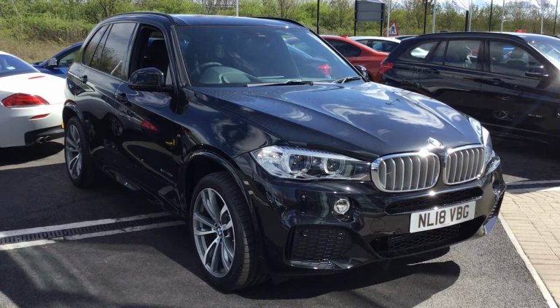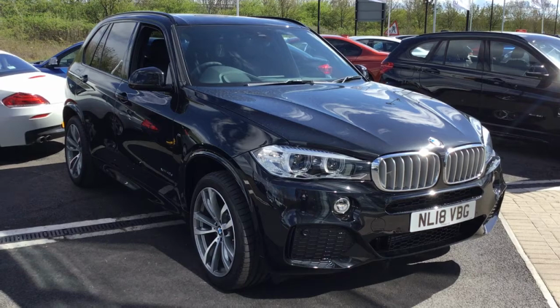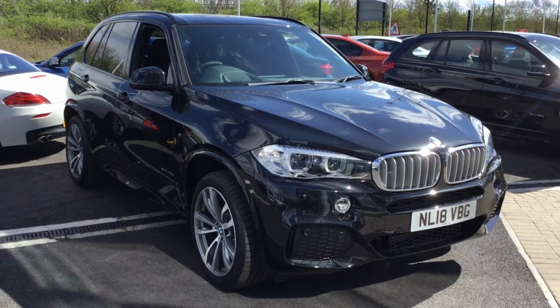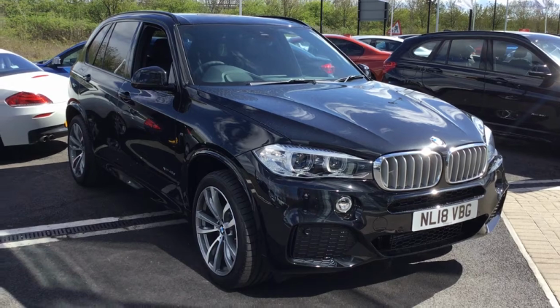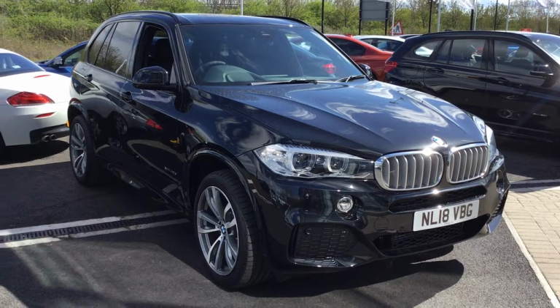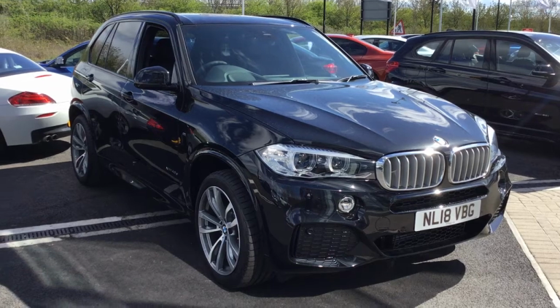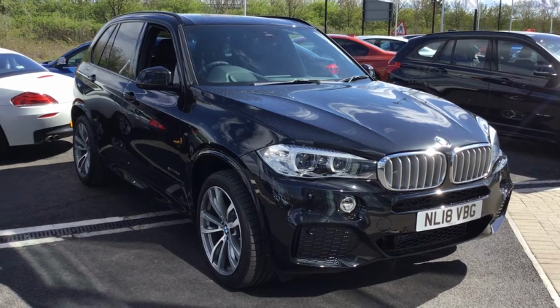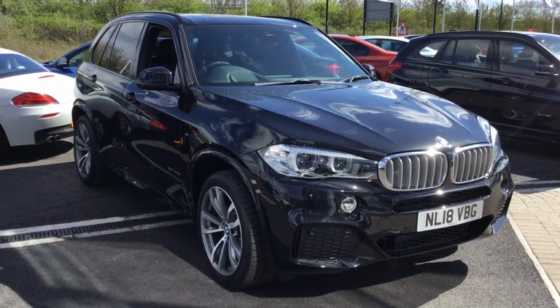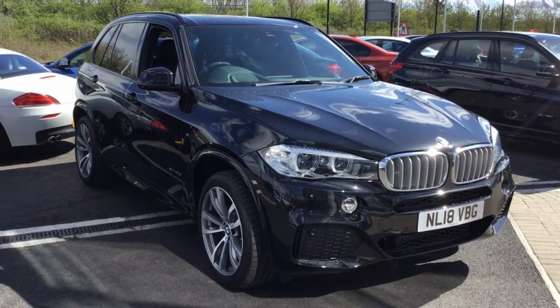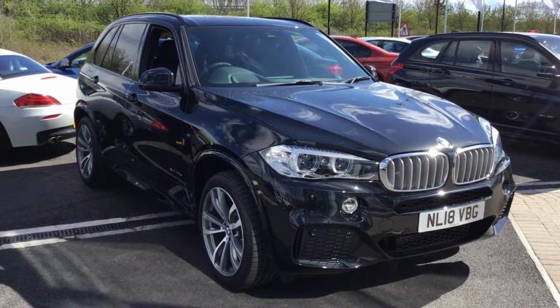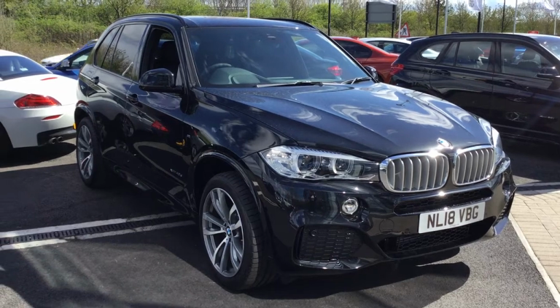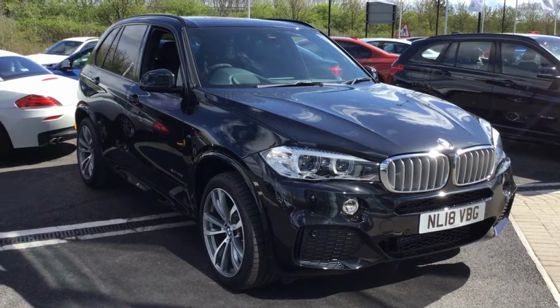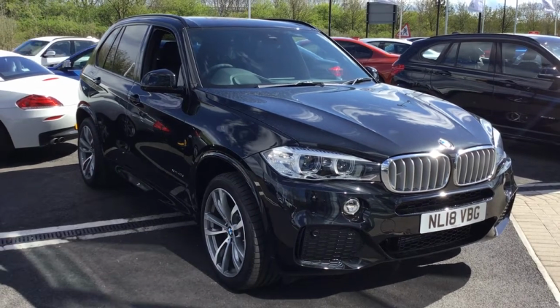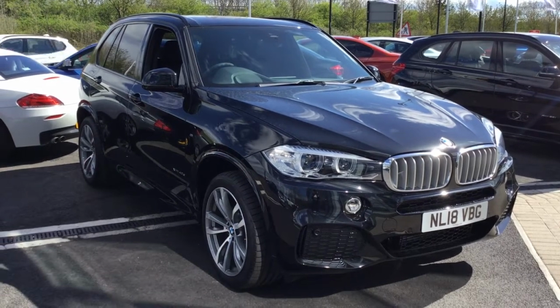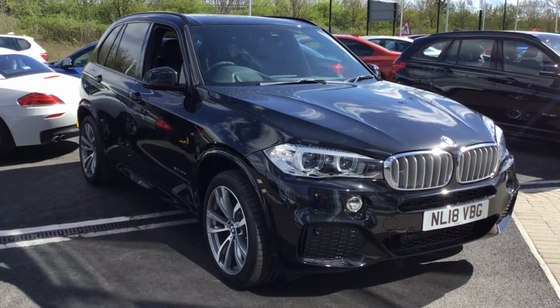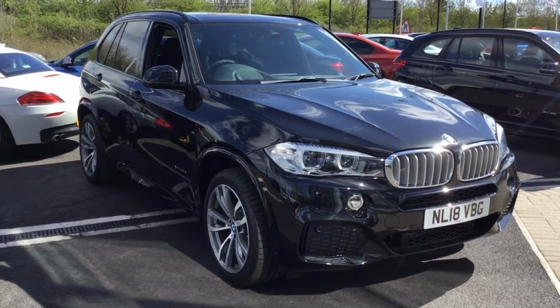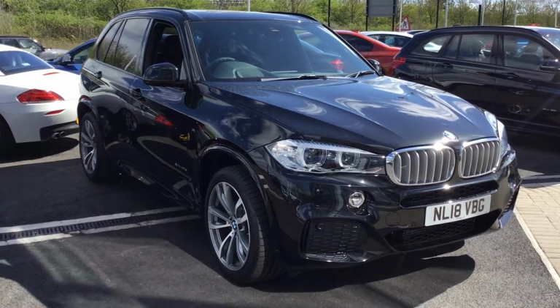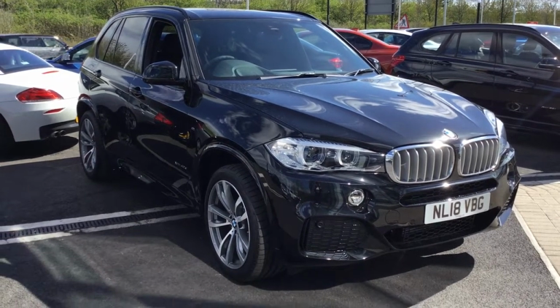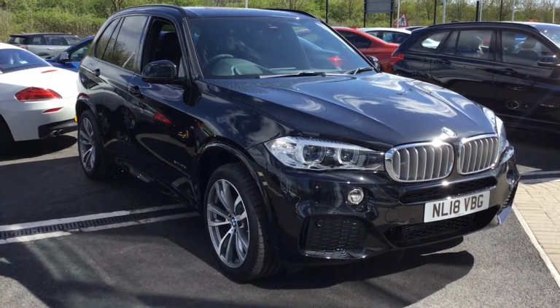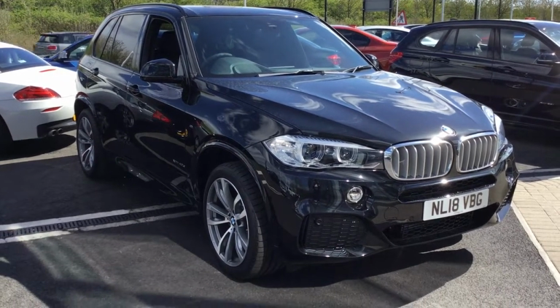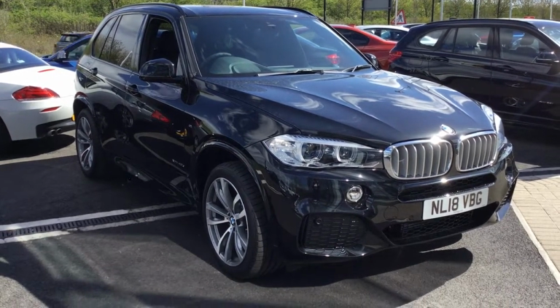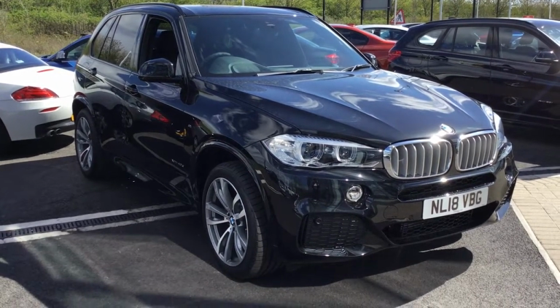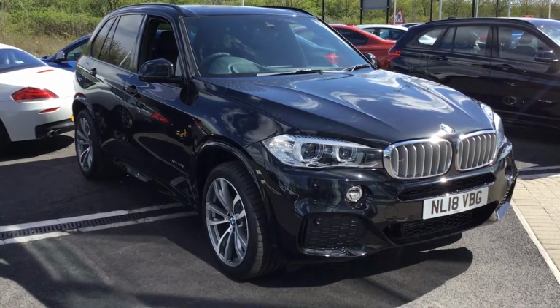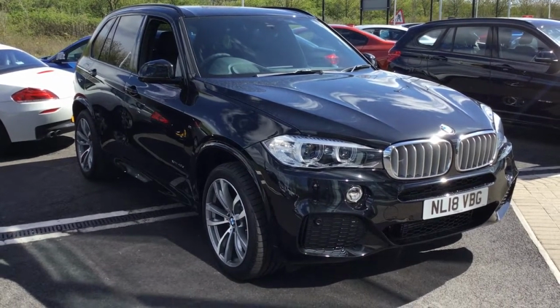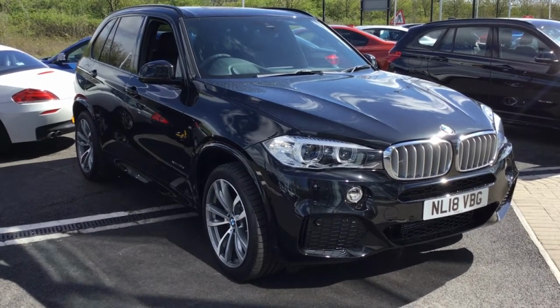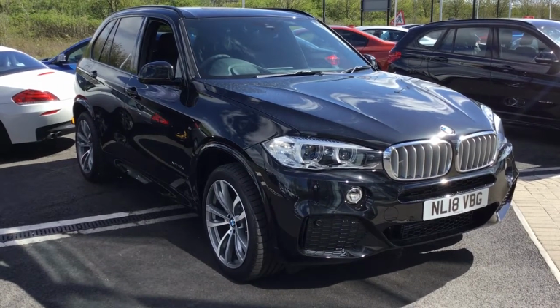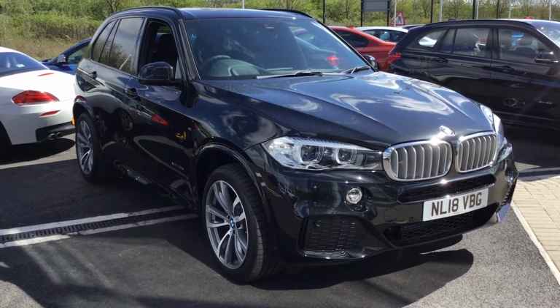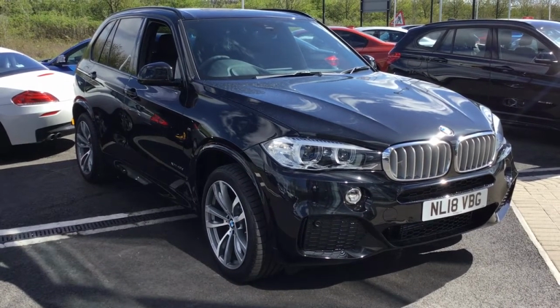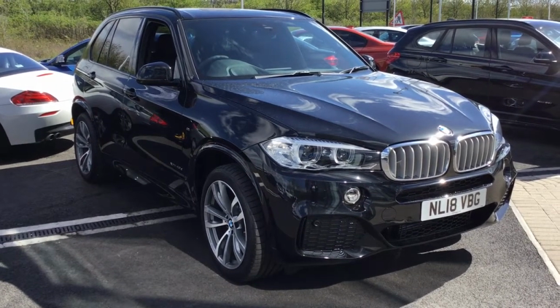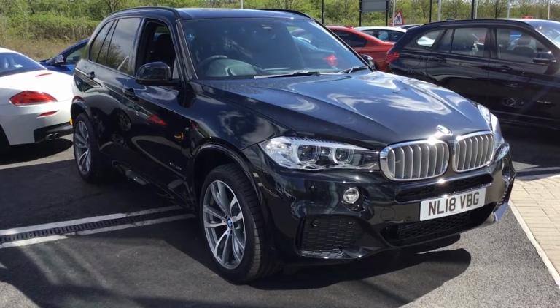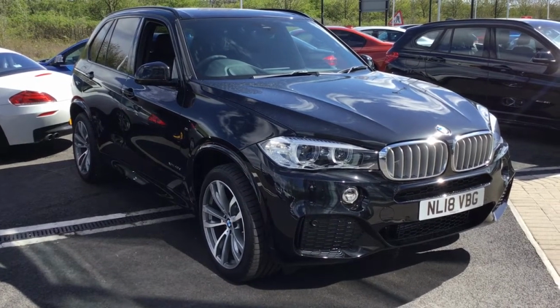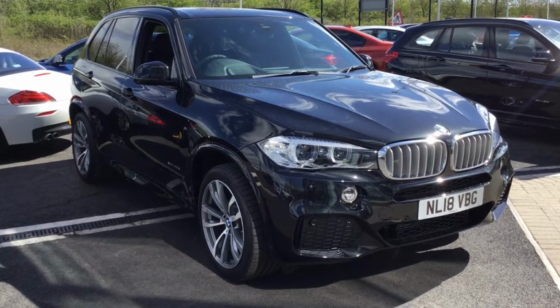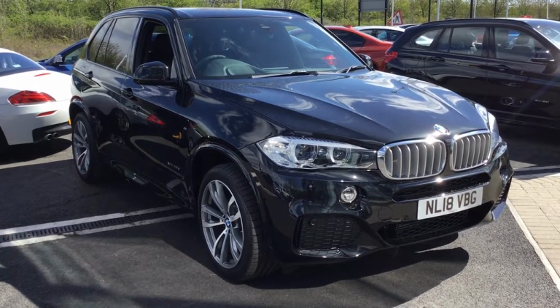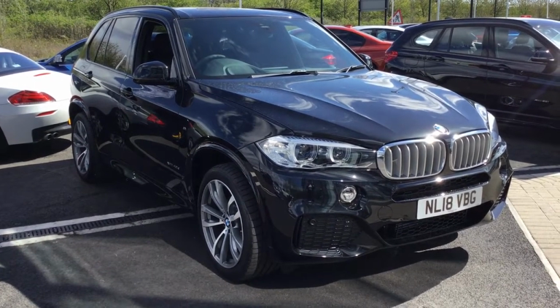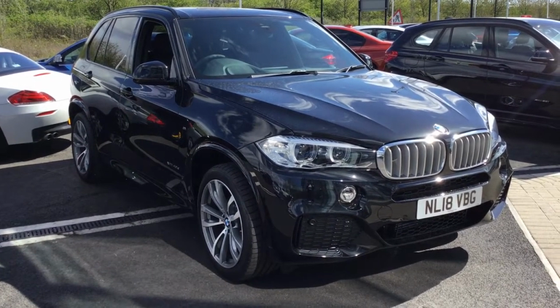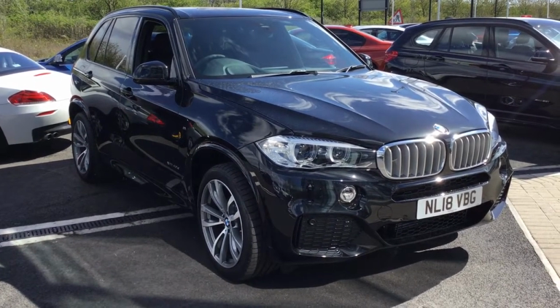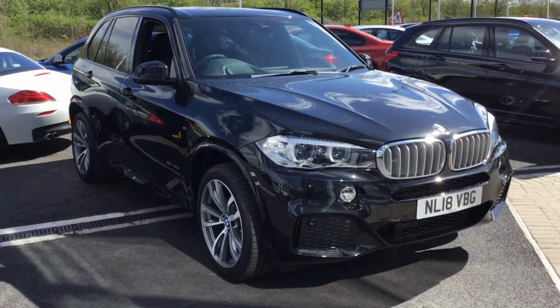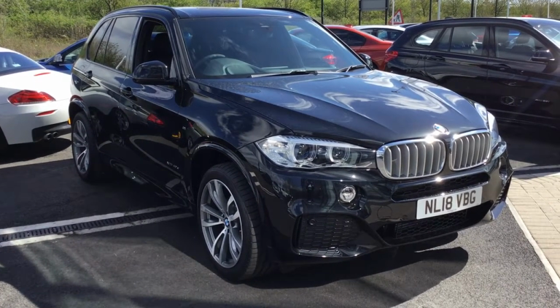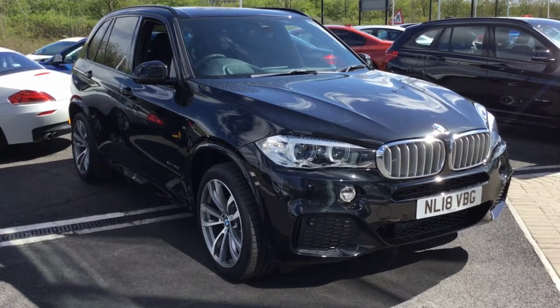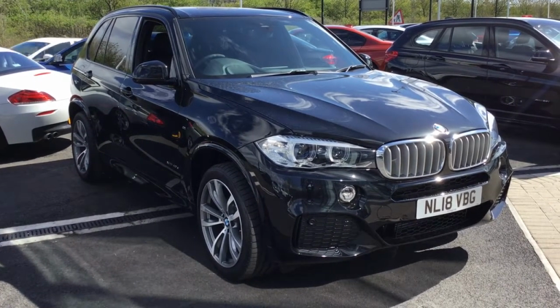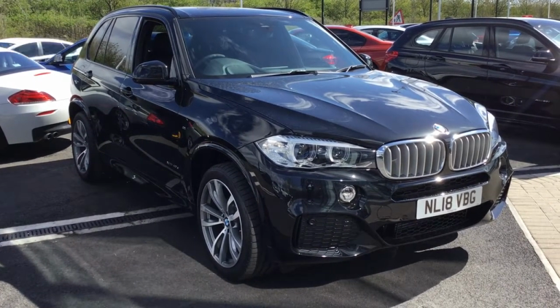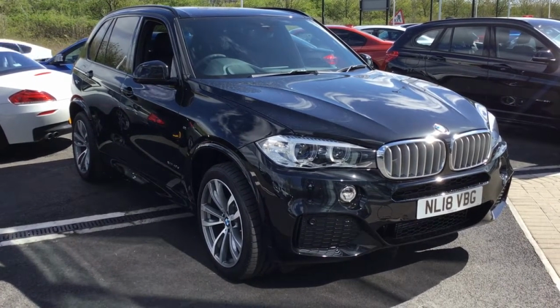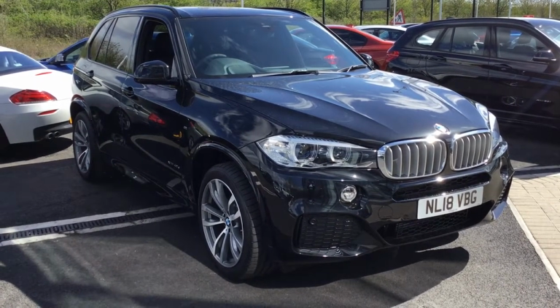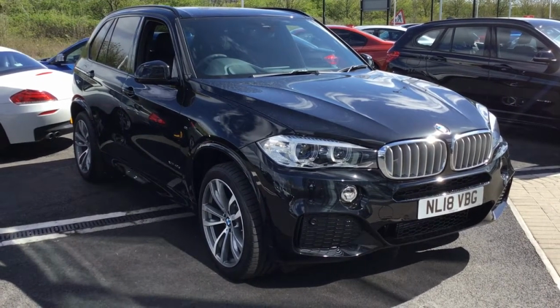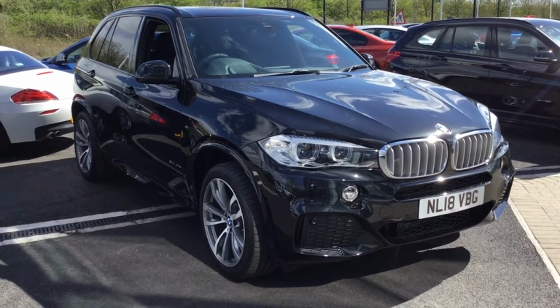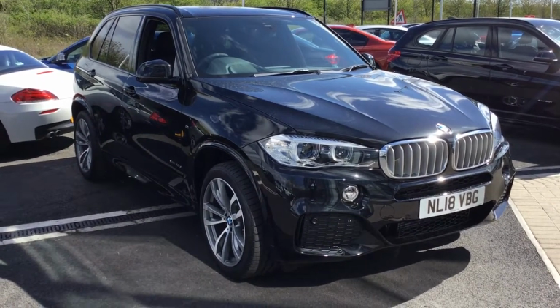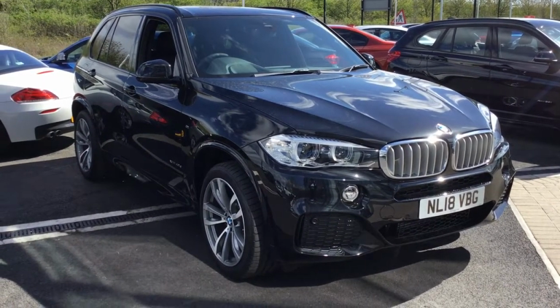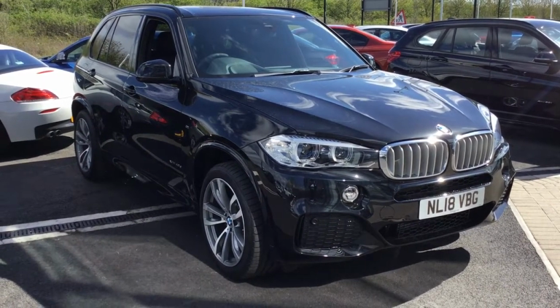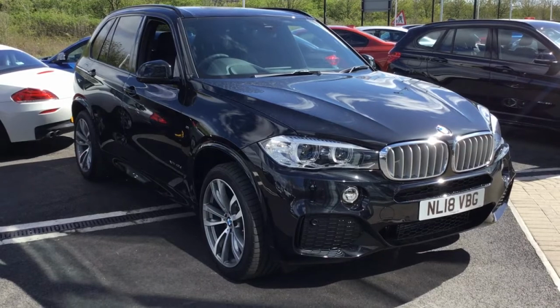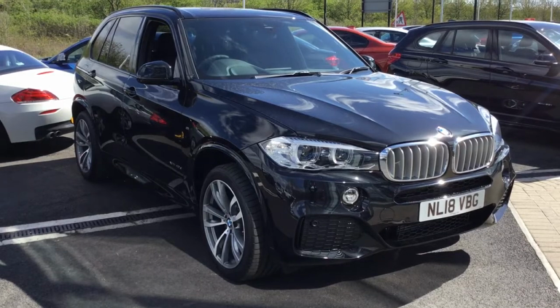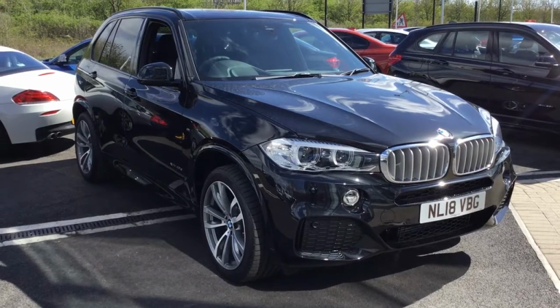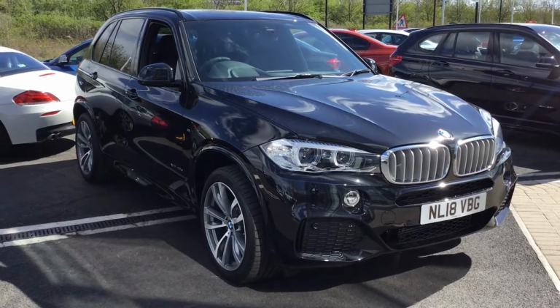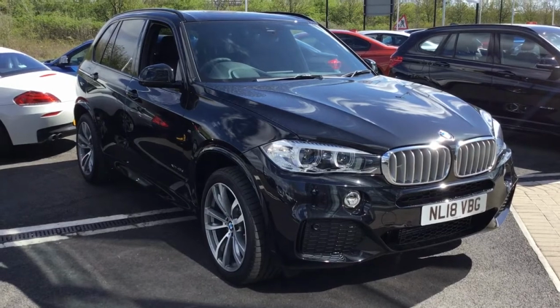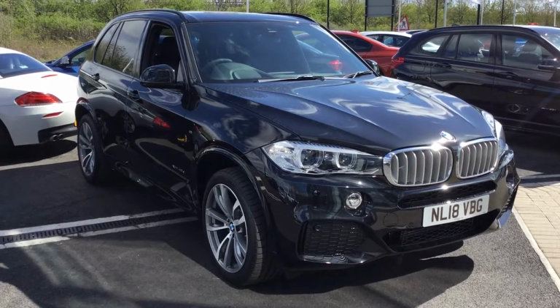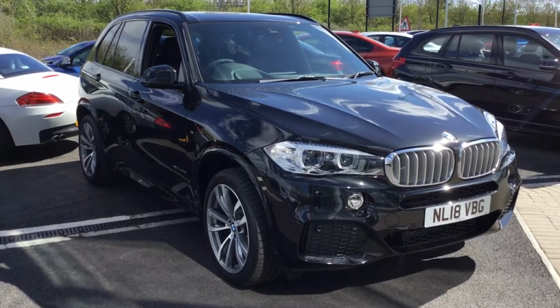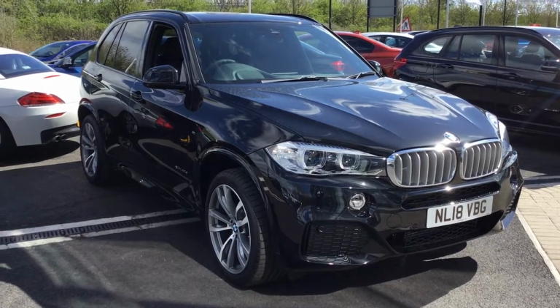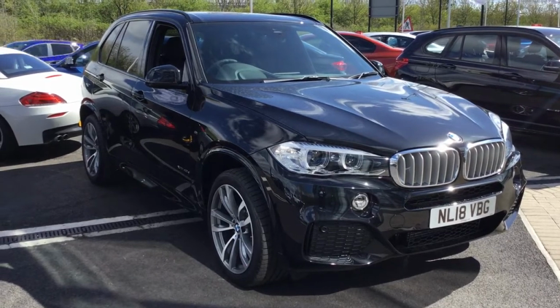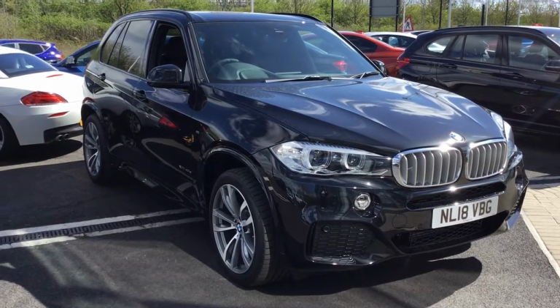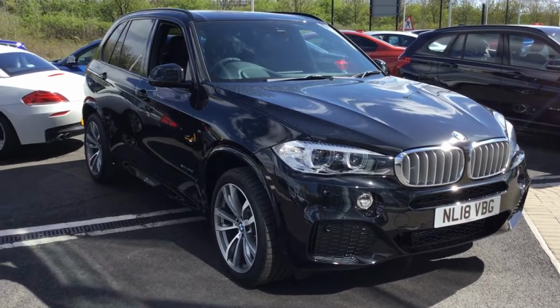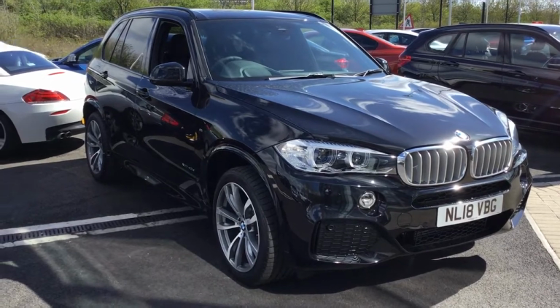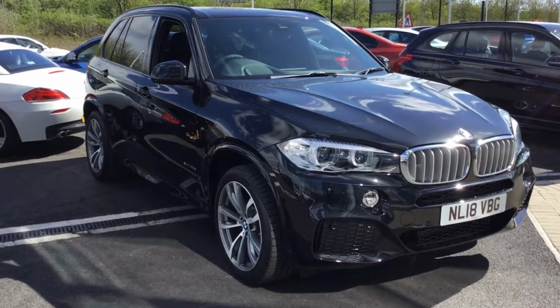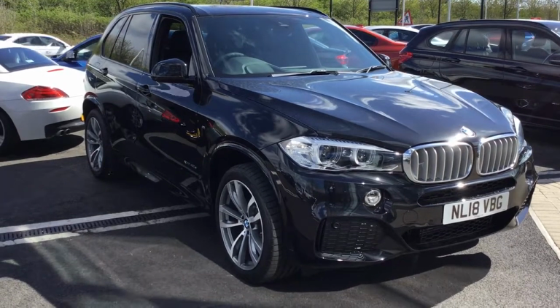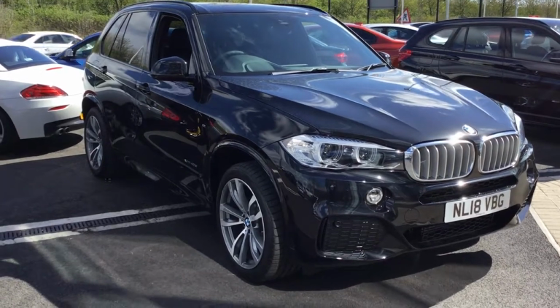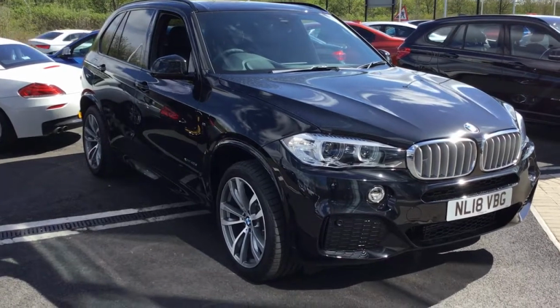Welcome to Strathcone Tyneside BMW. I'd like to show you around this delivery mileage BMW X5 with massive savings against a new list price.